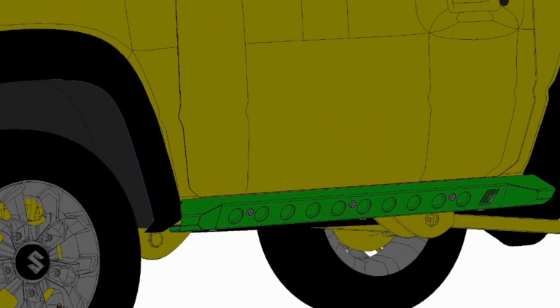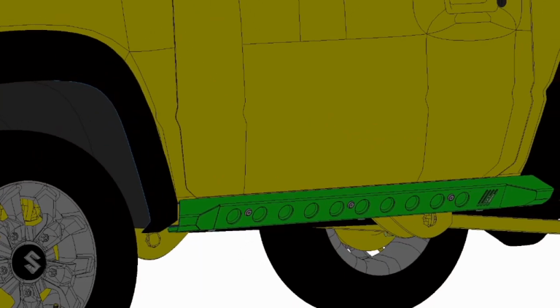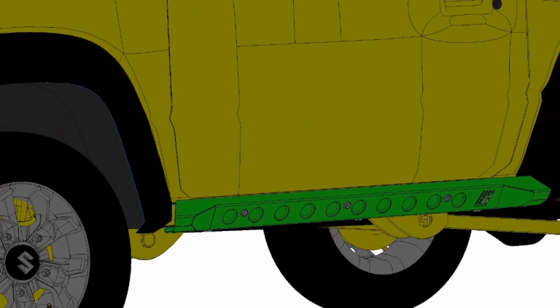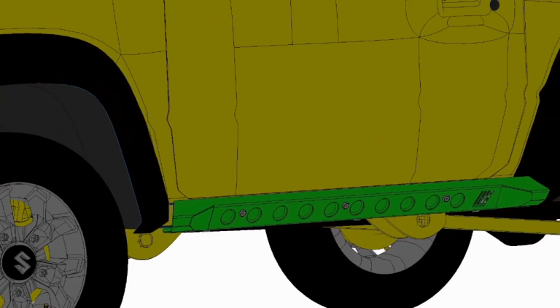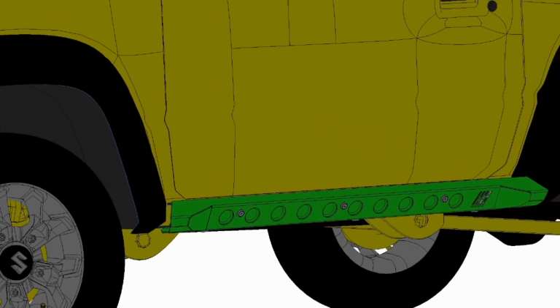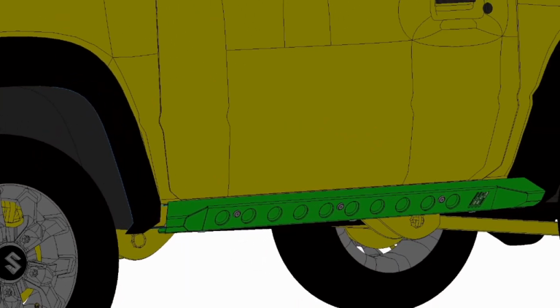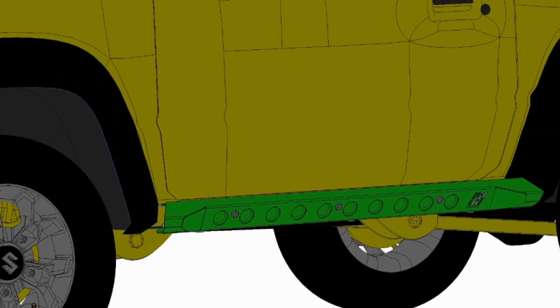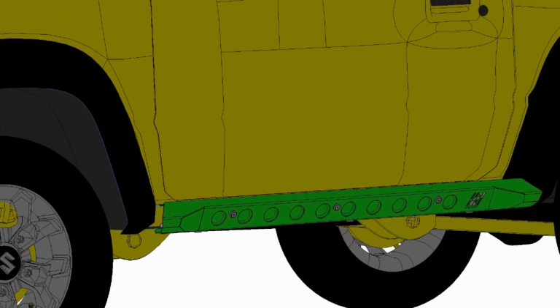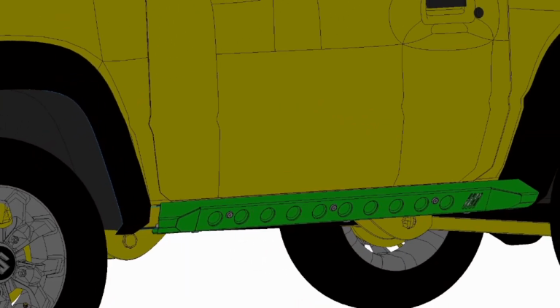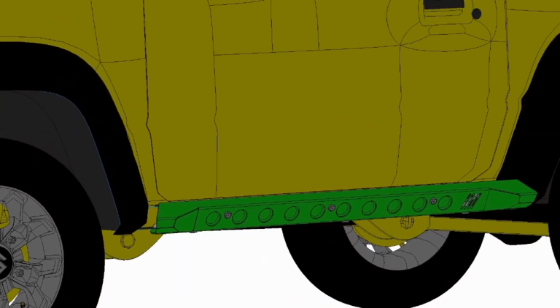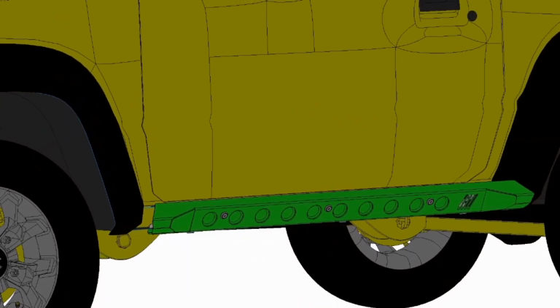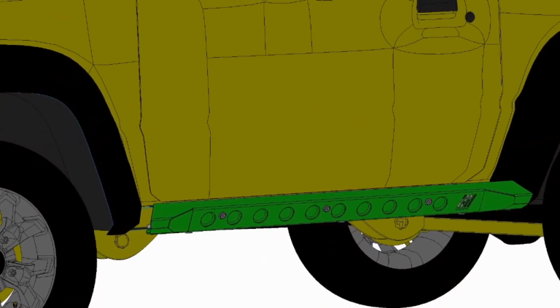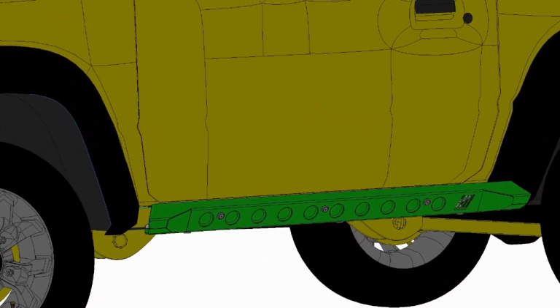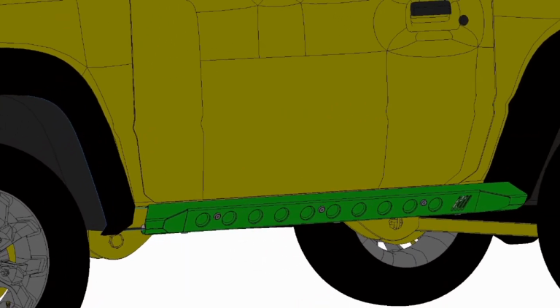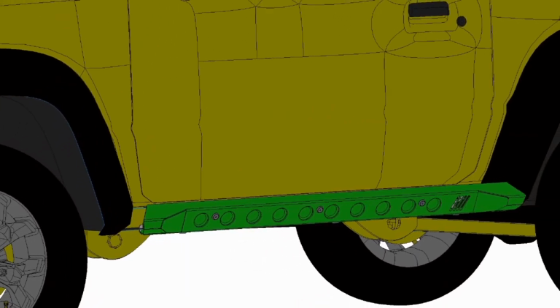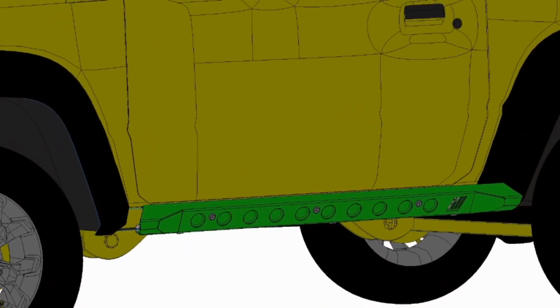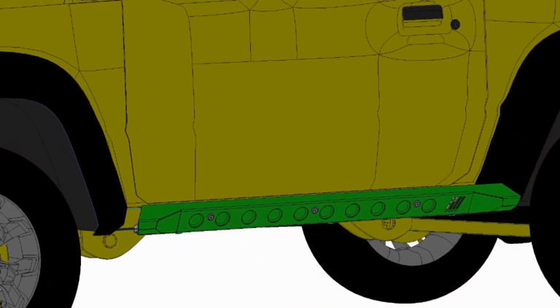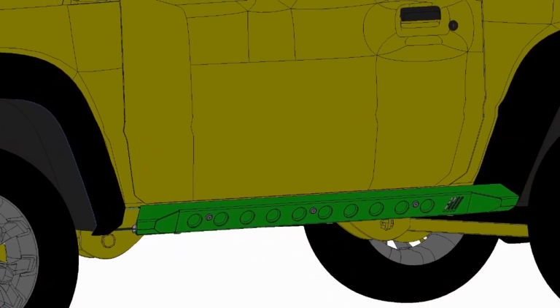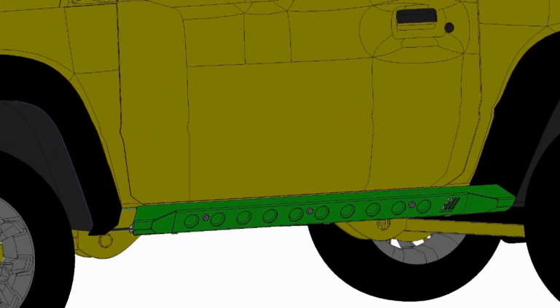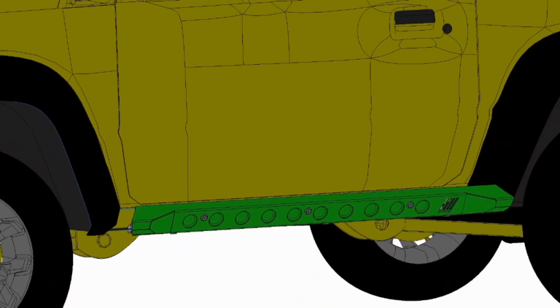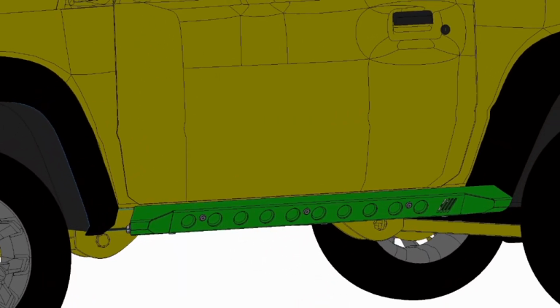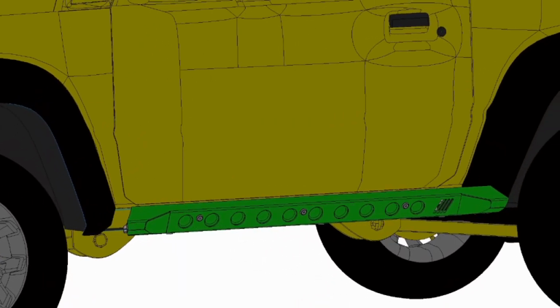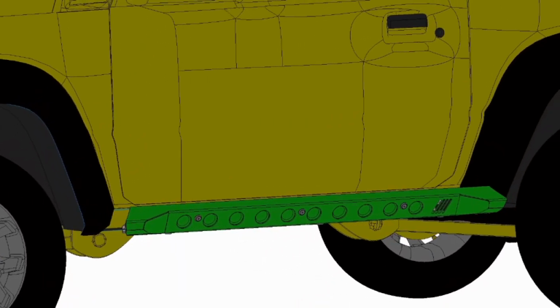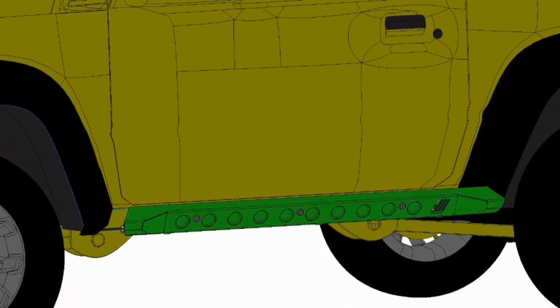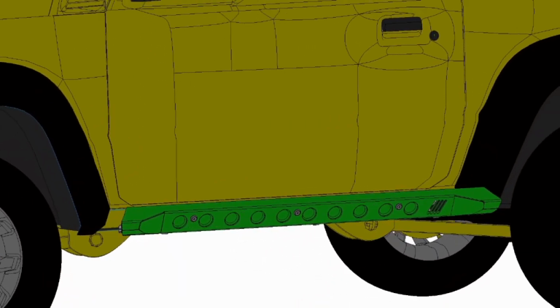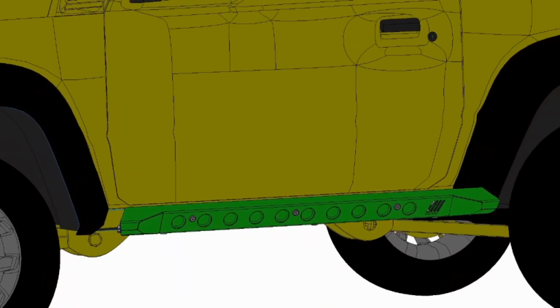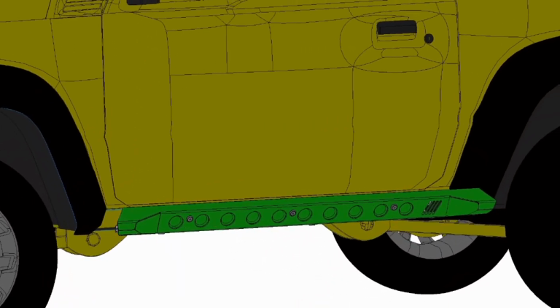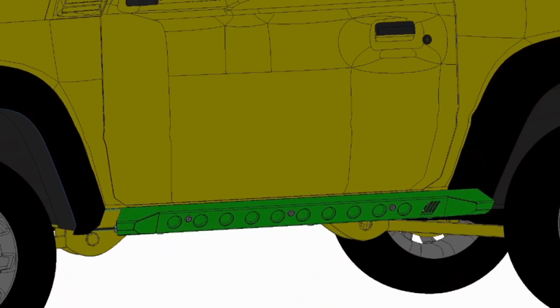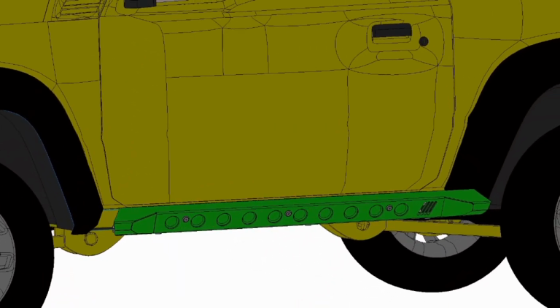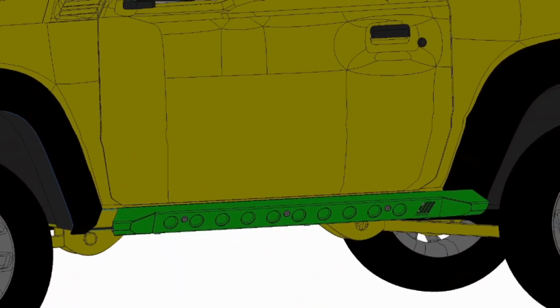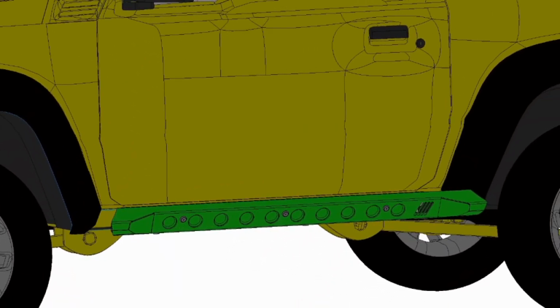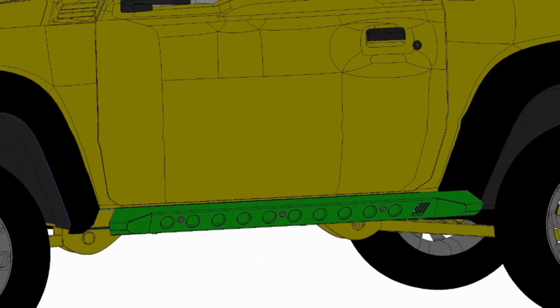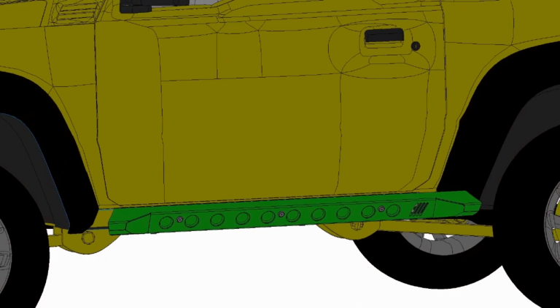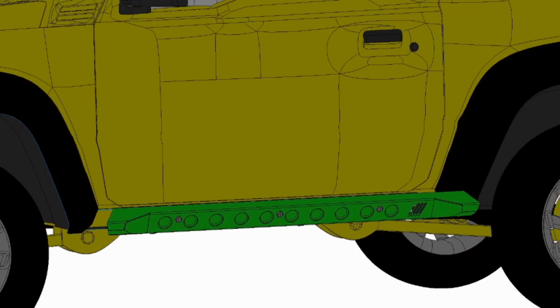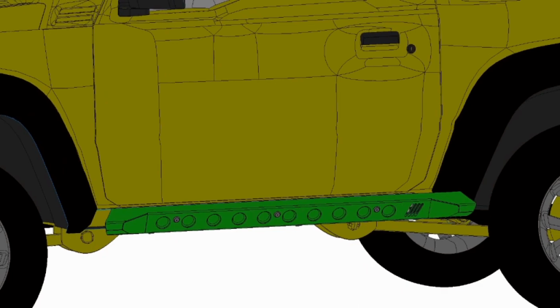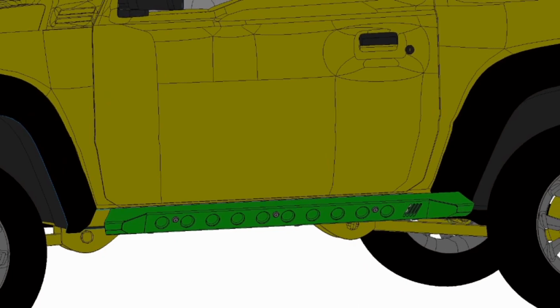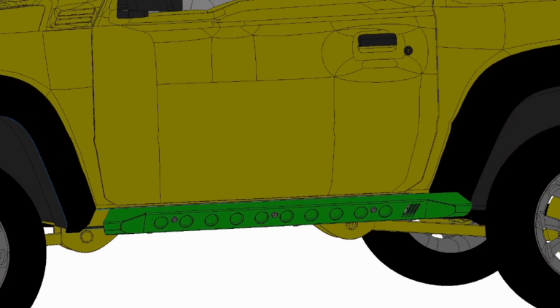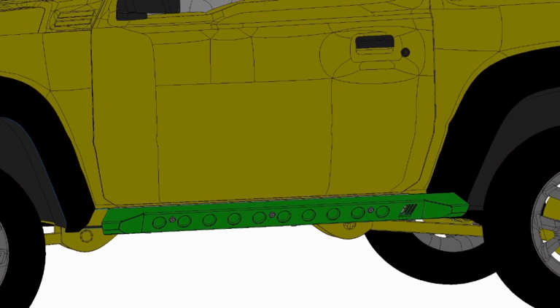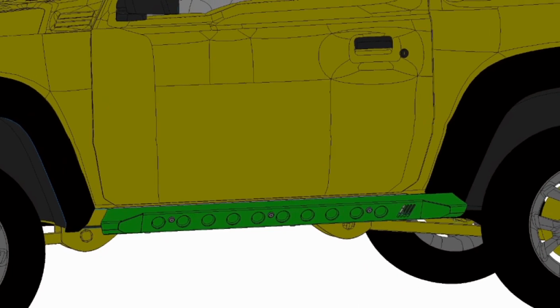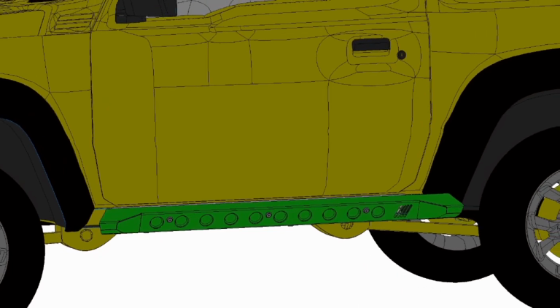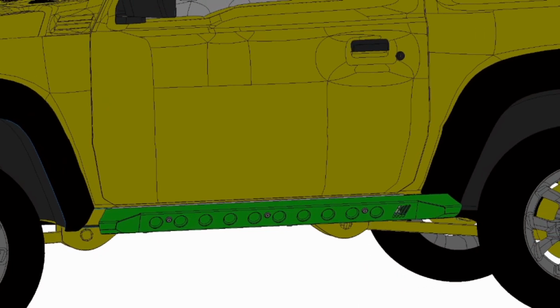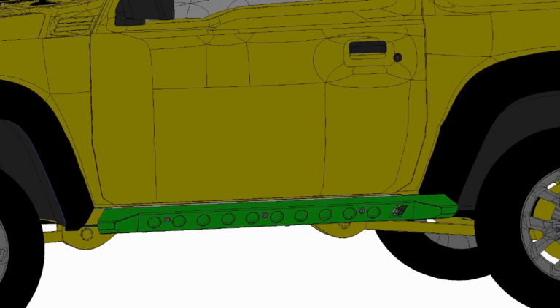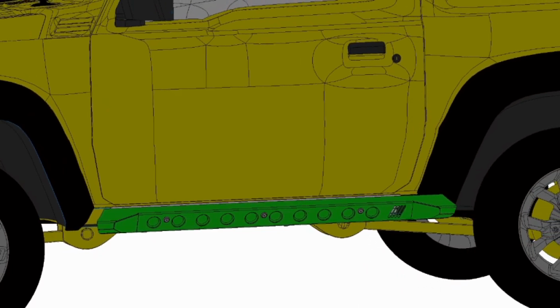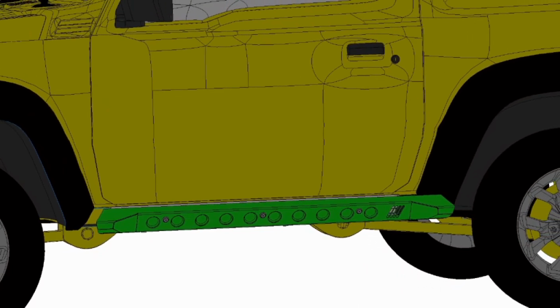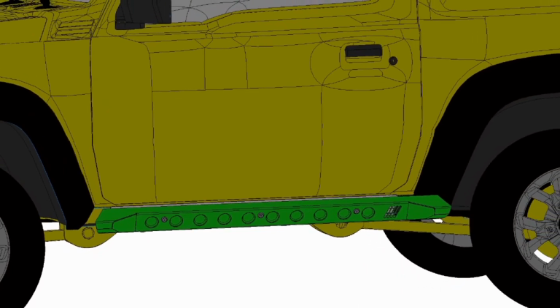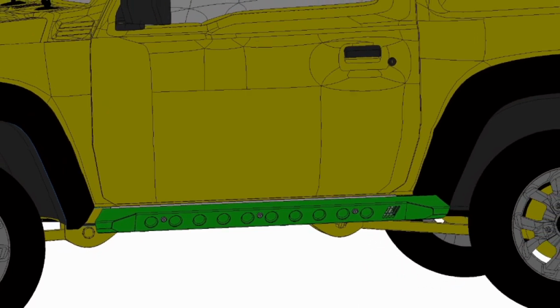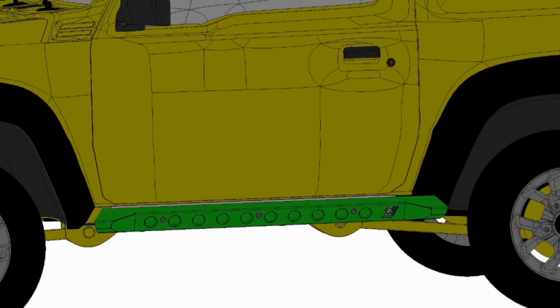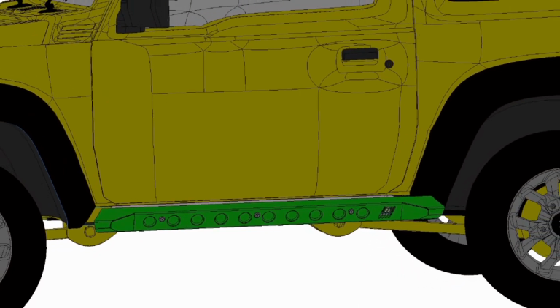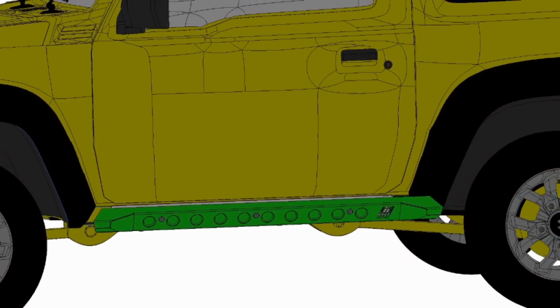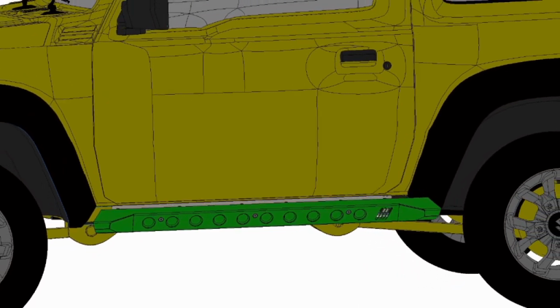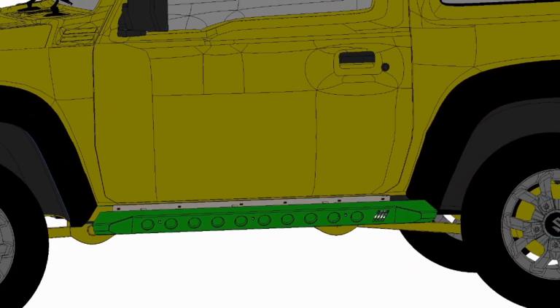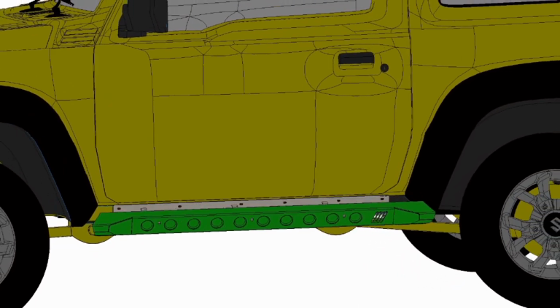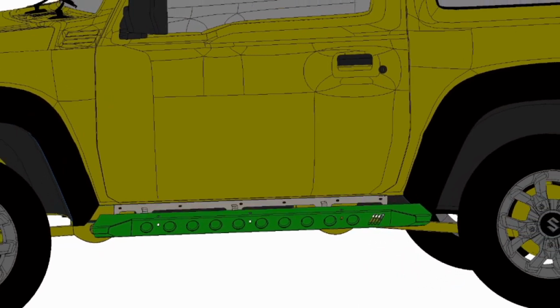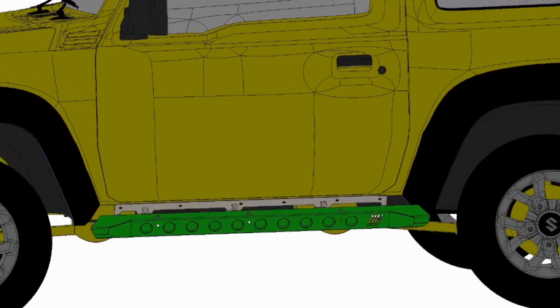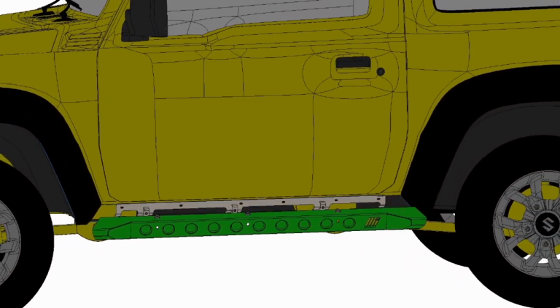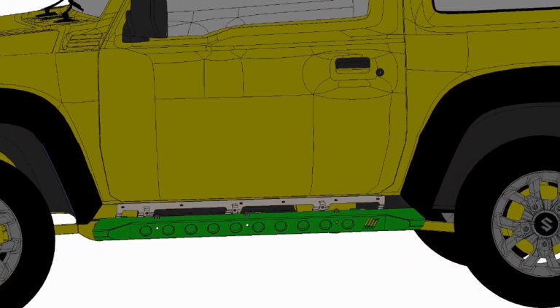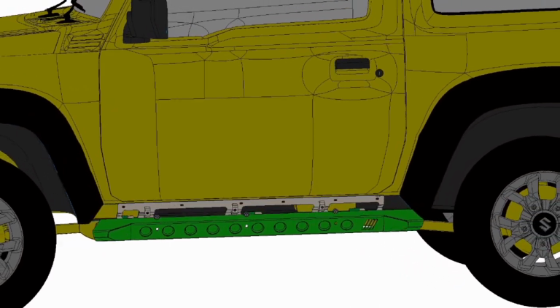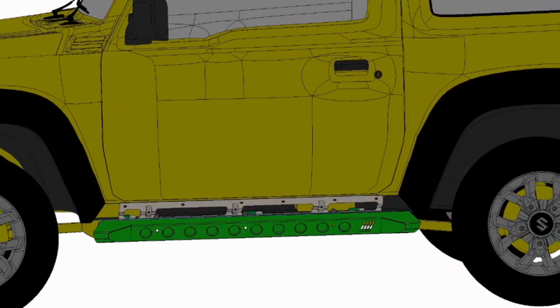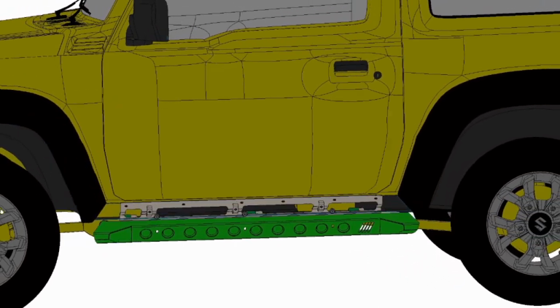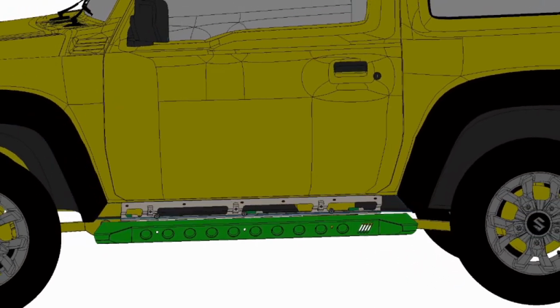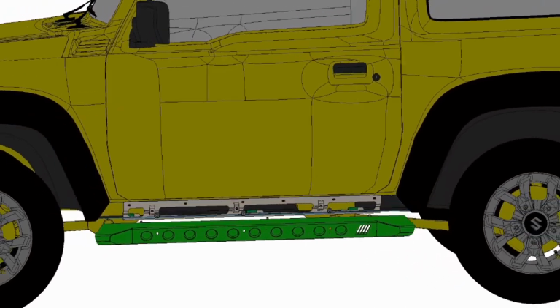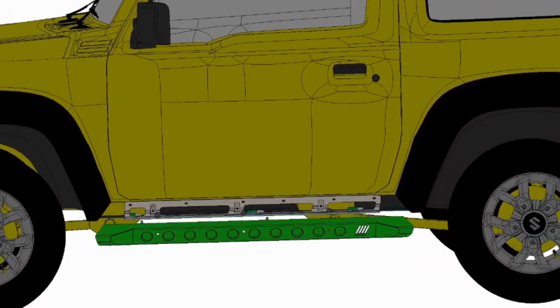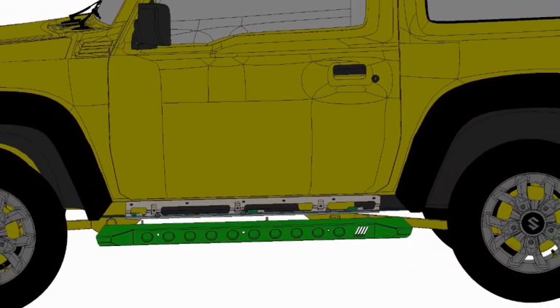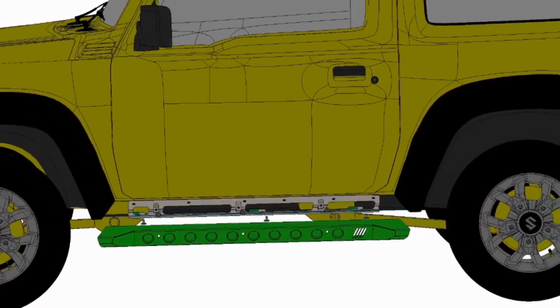Nice little feature: as the mounting bracket and the panel are separate parts, you can replace the panel in case you damage it in the field.